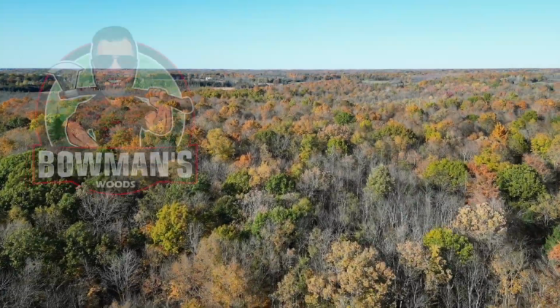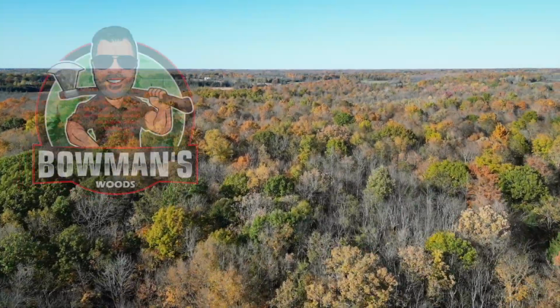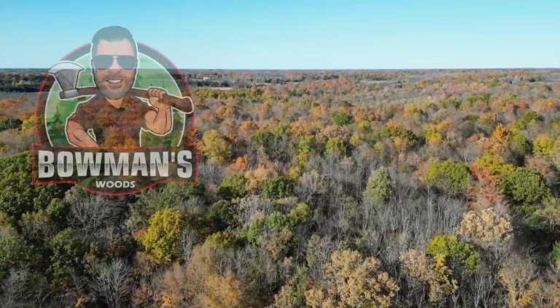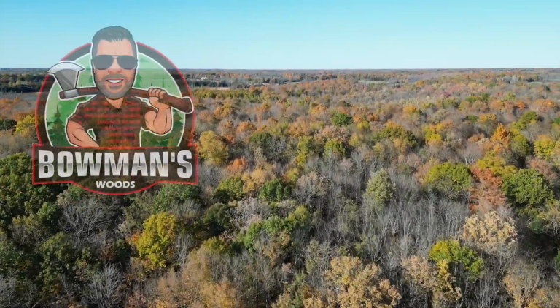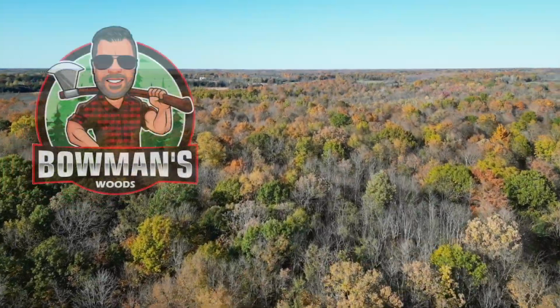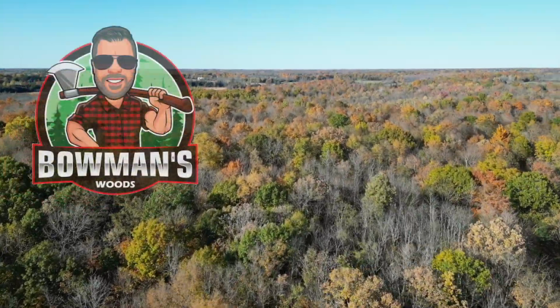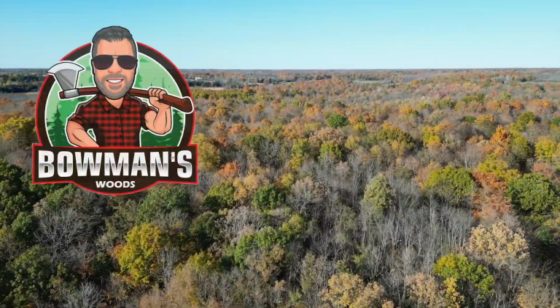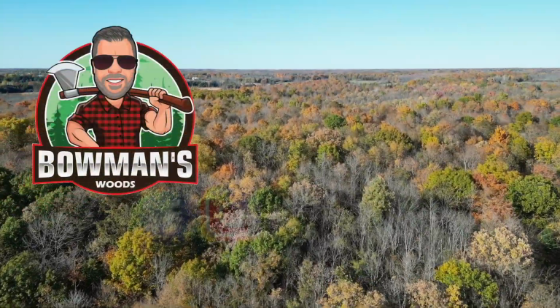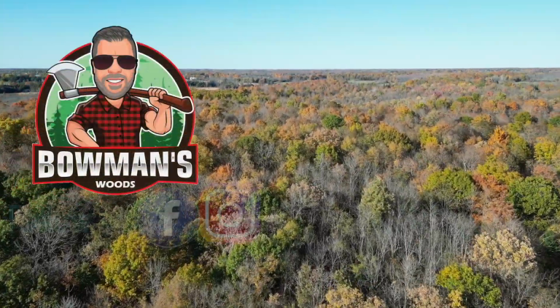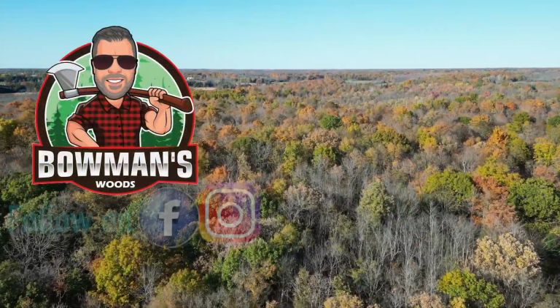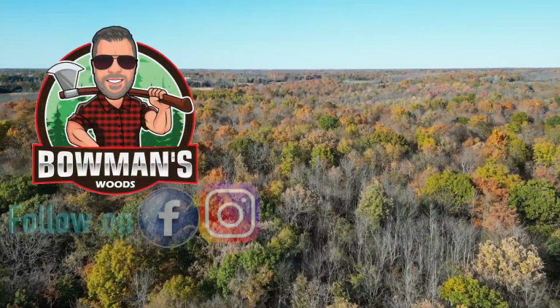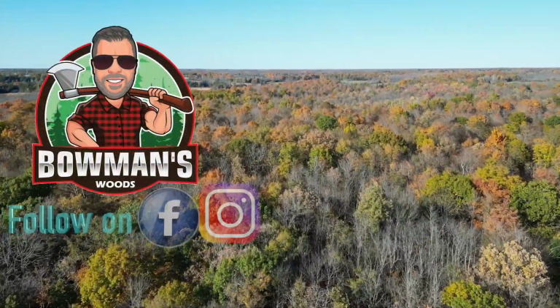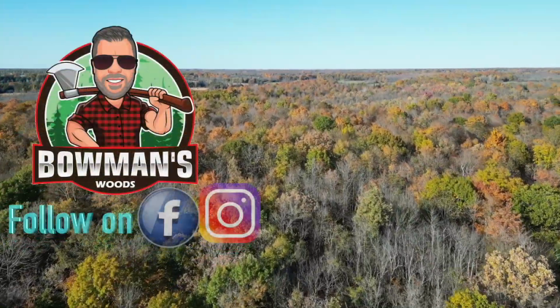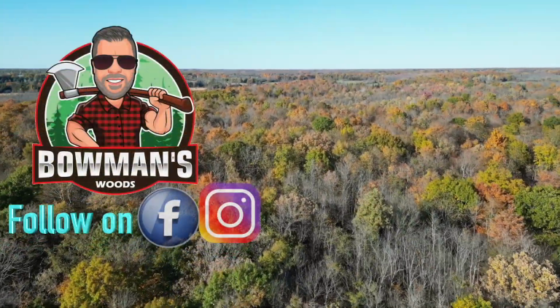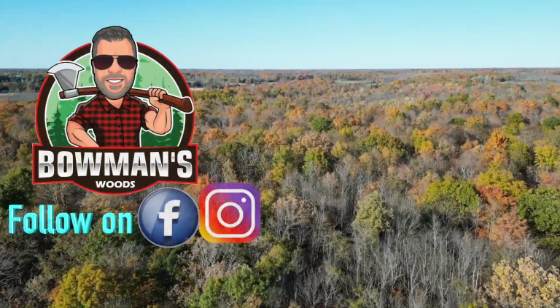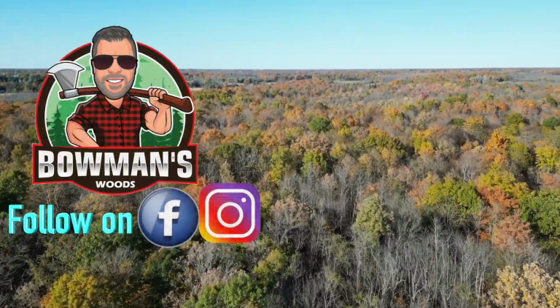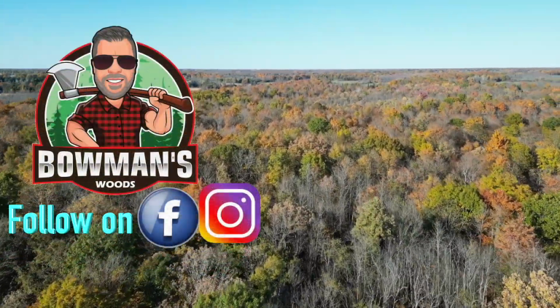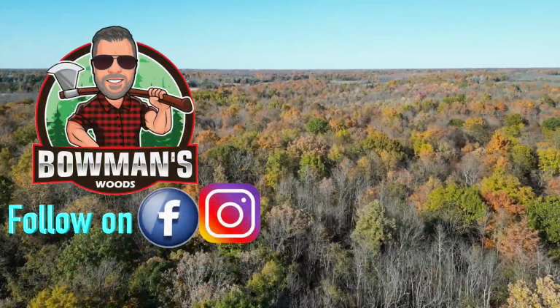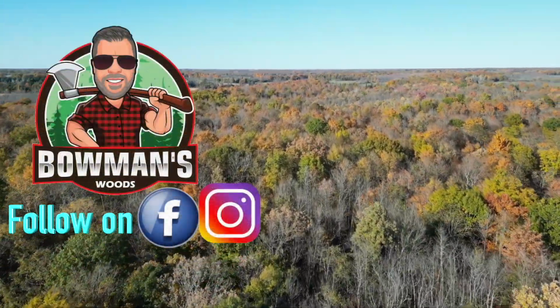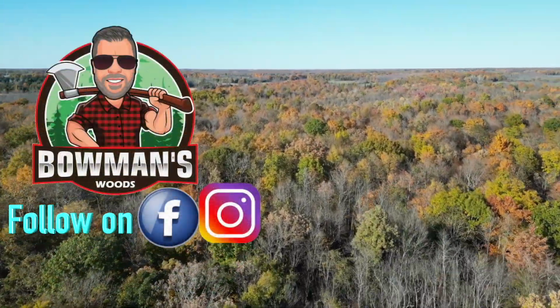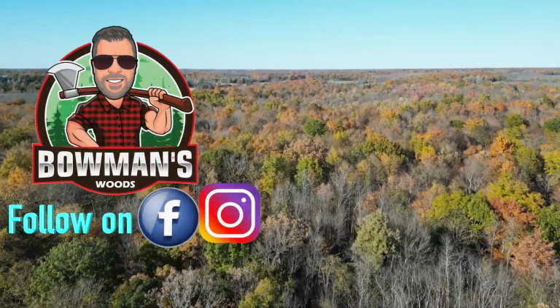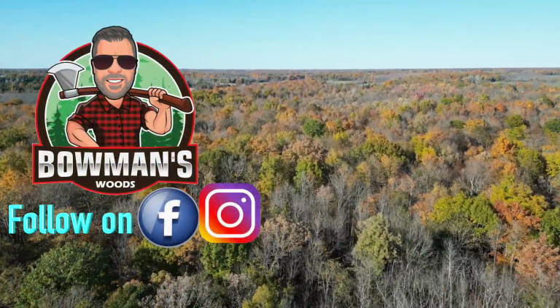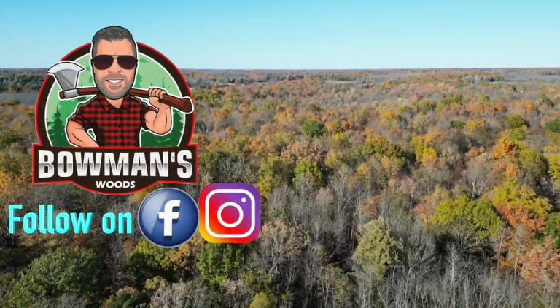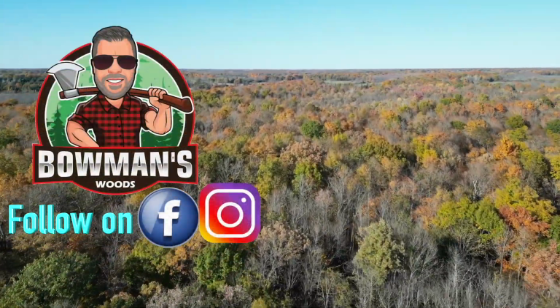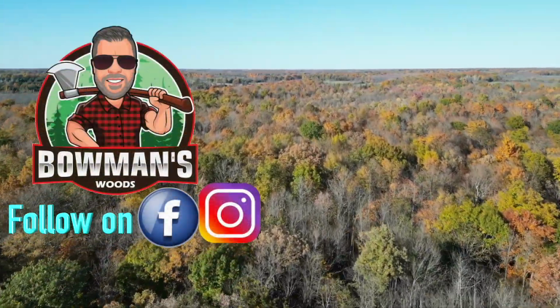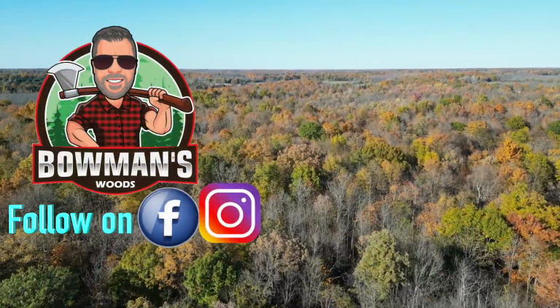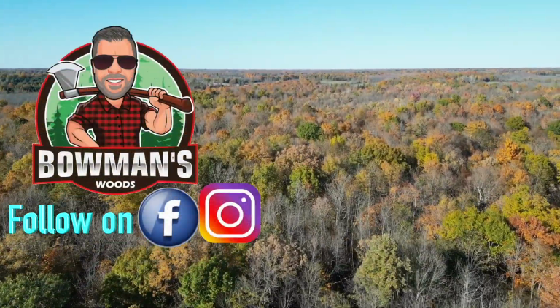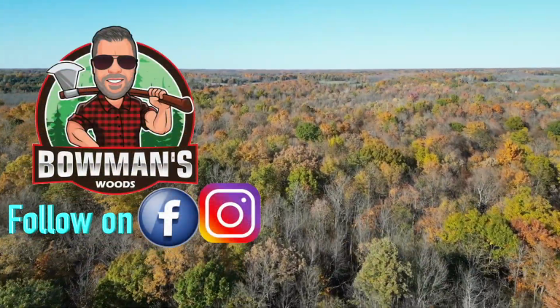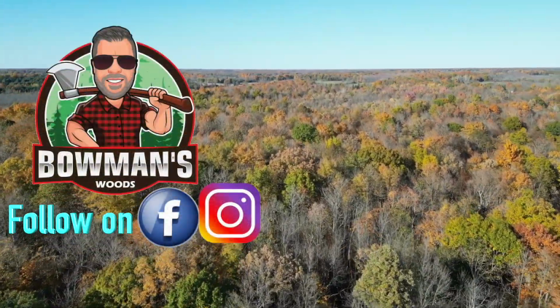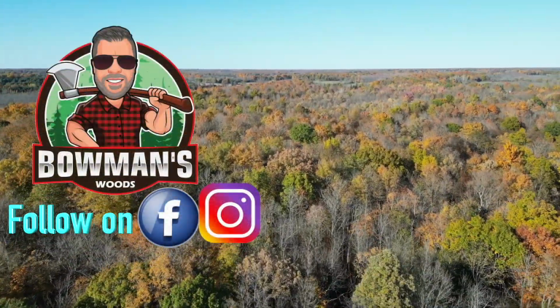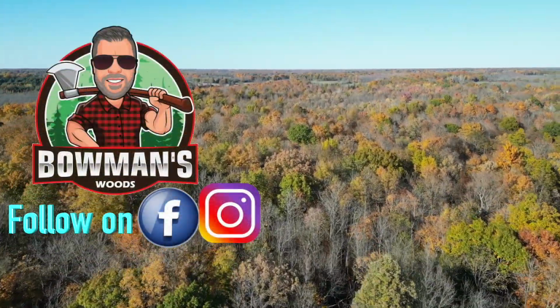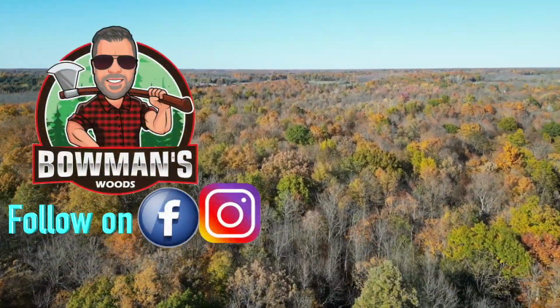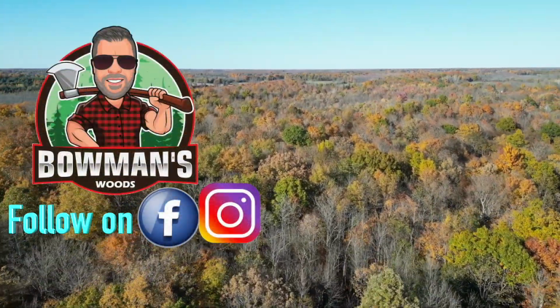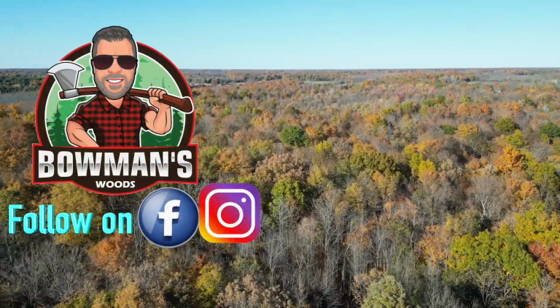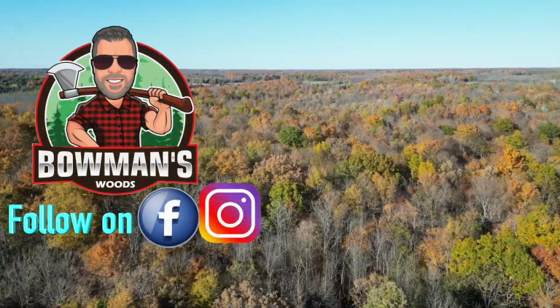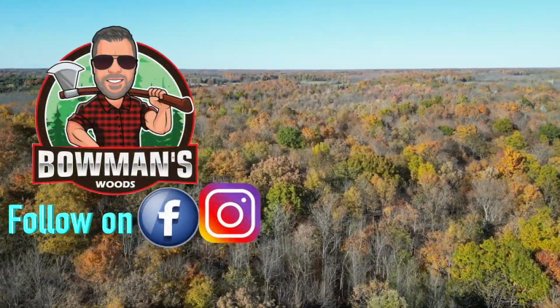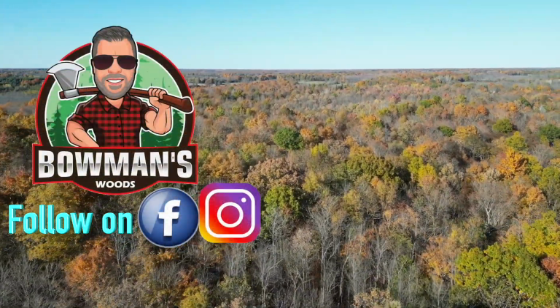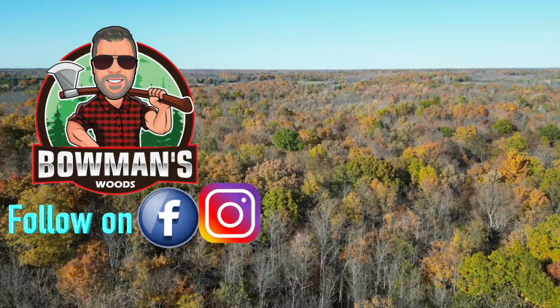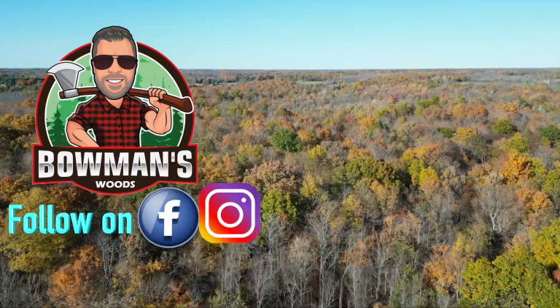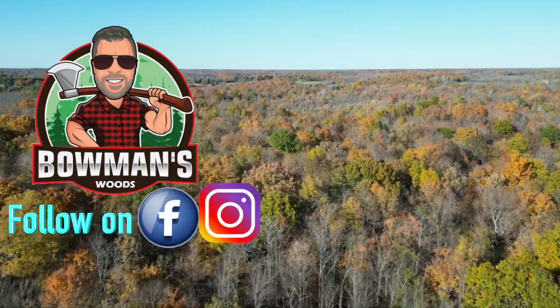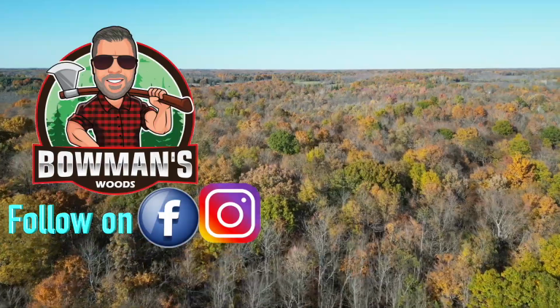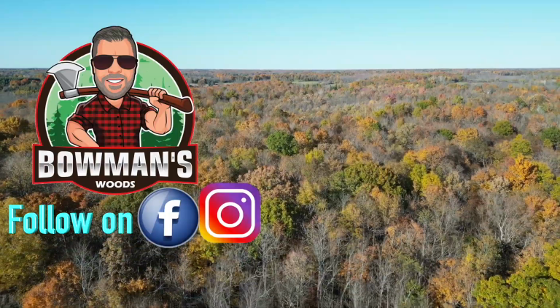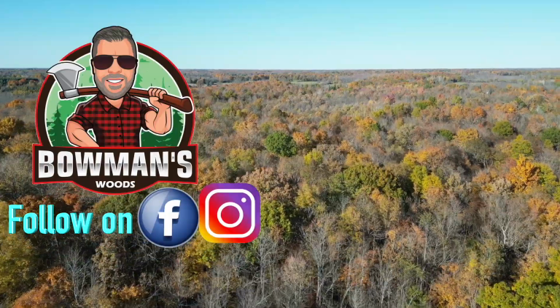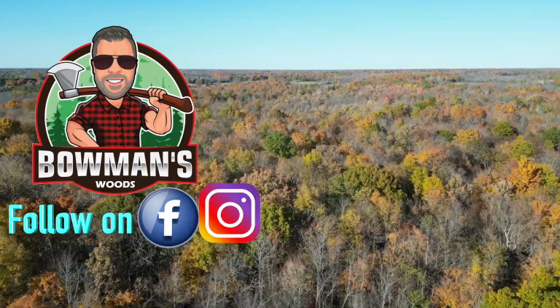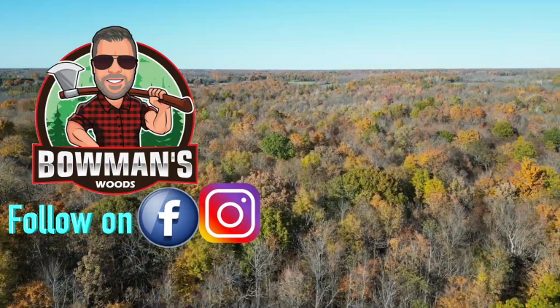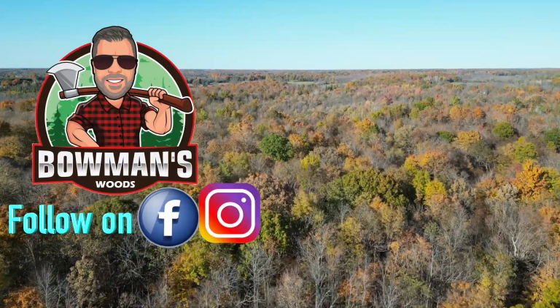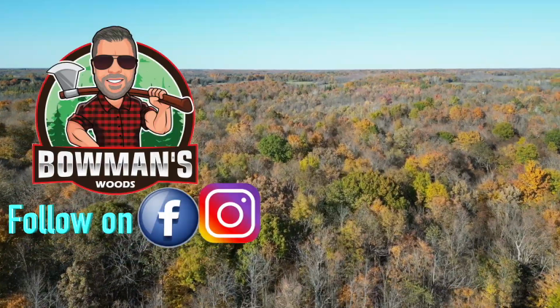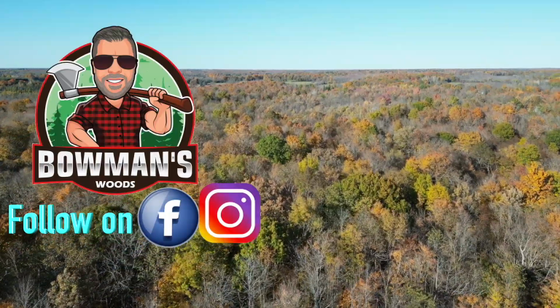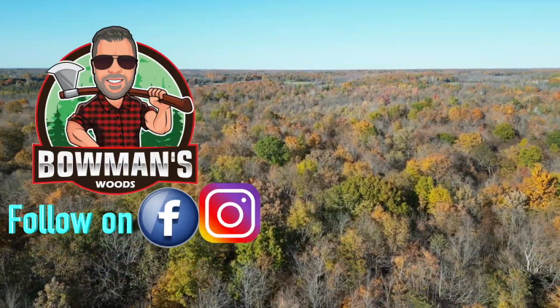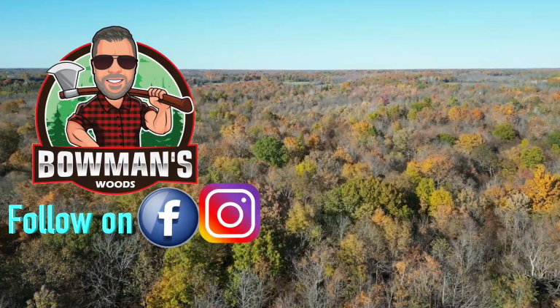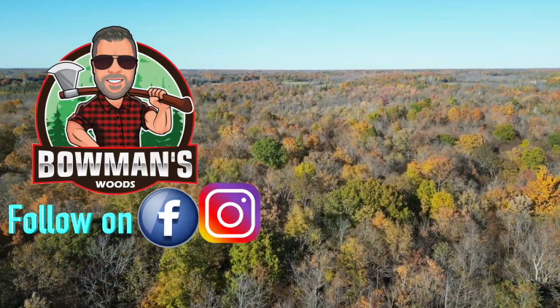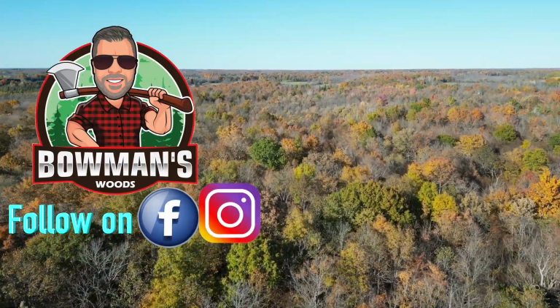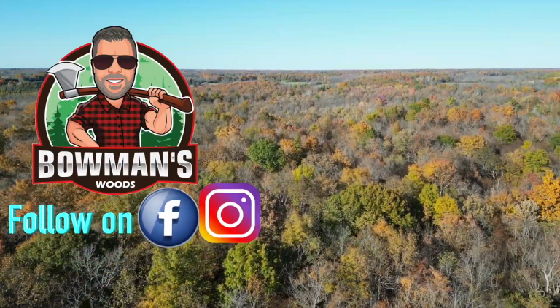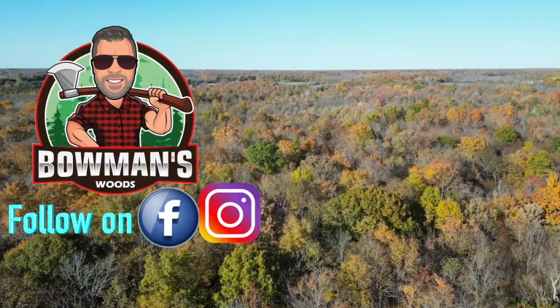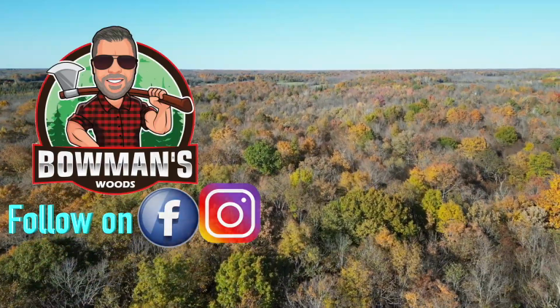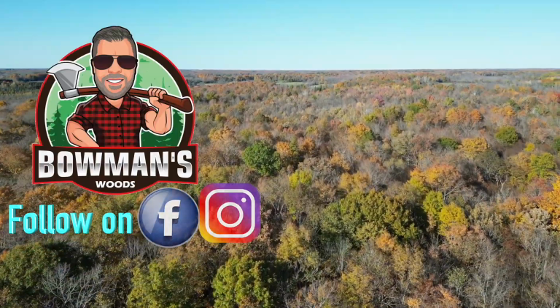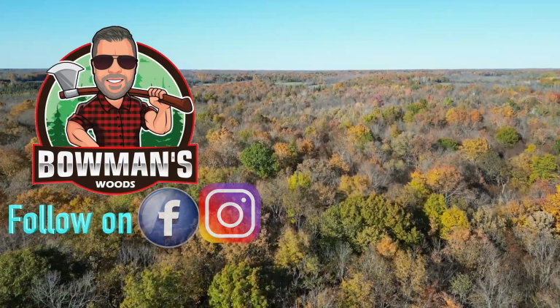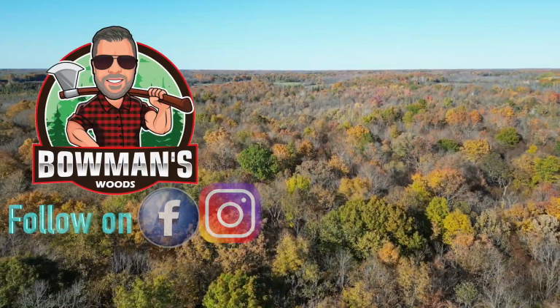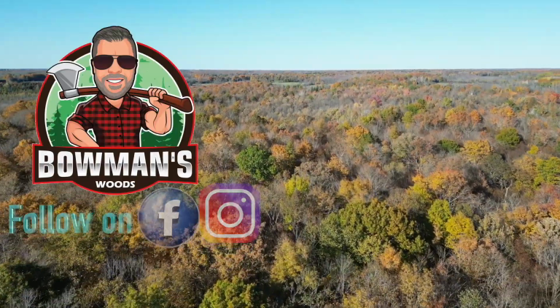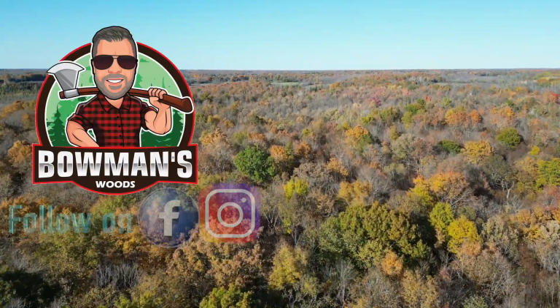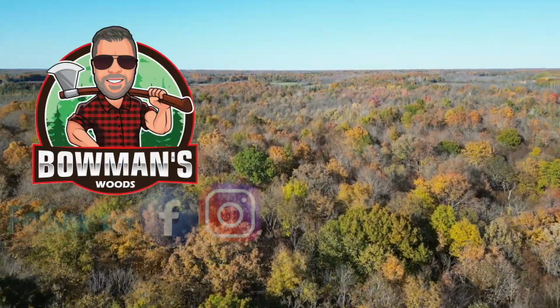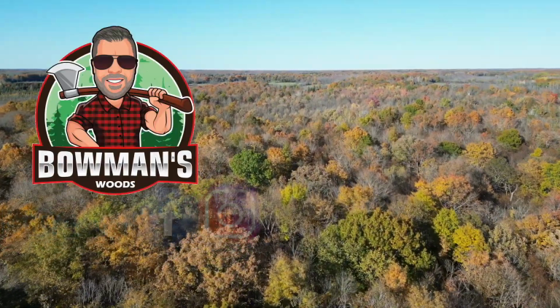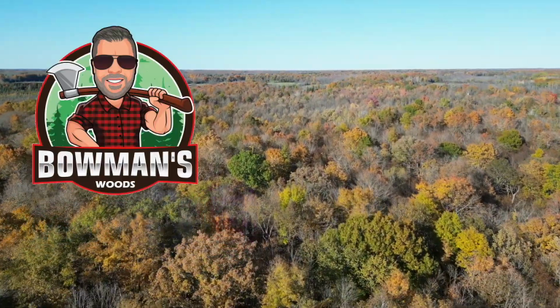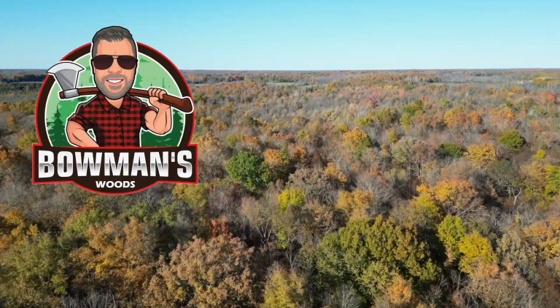Welcome back to Bowman's Woods. This is going to be part two of our series showcasing our solar powered off-grid house build.